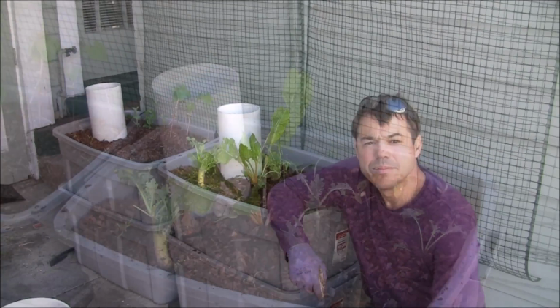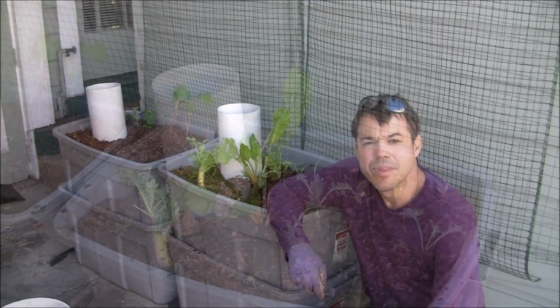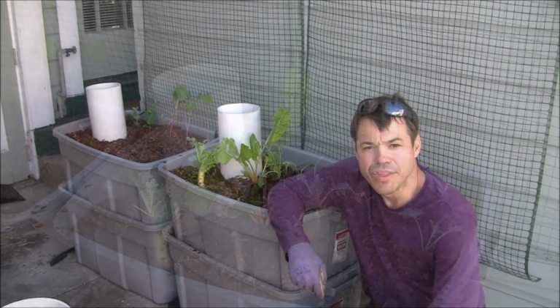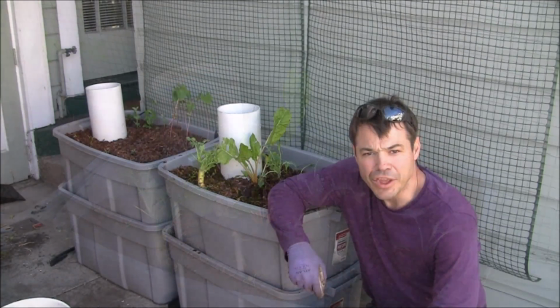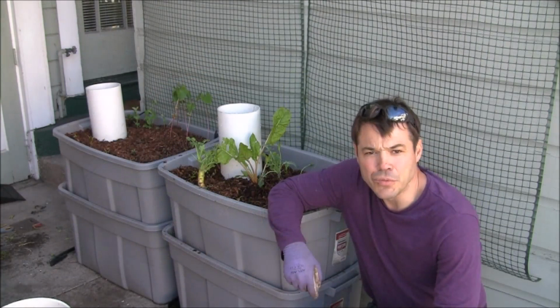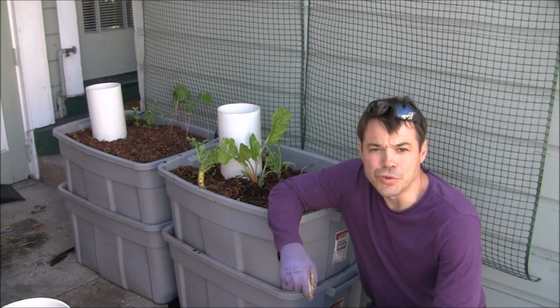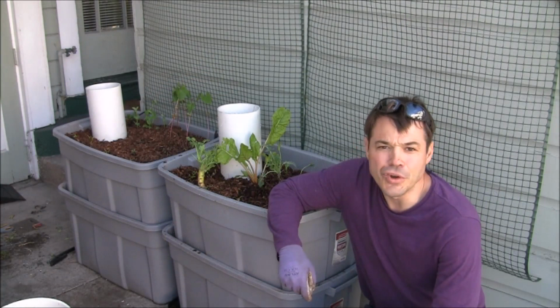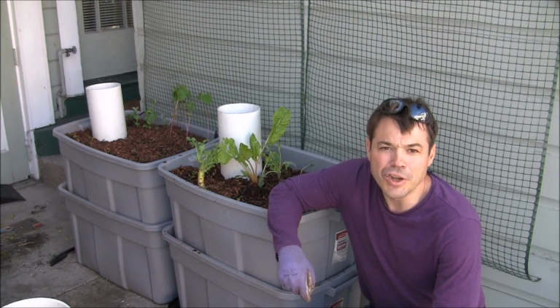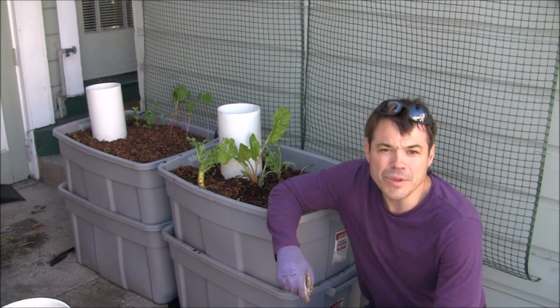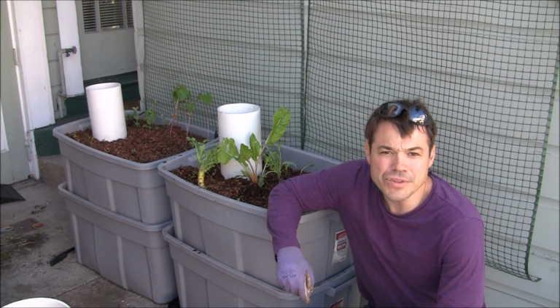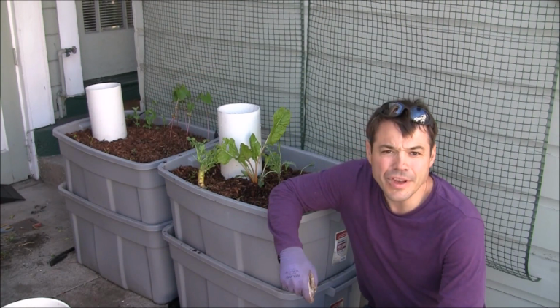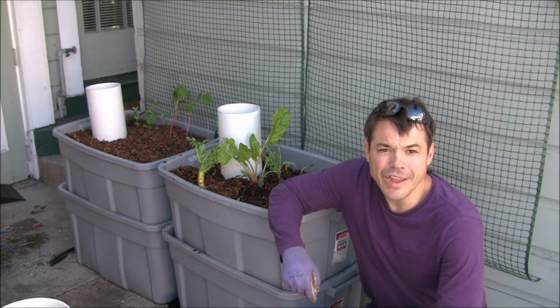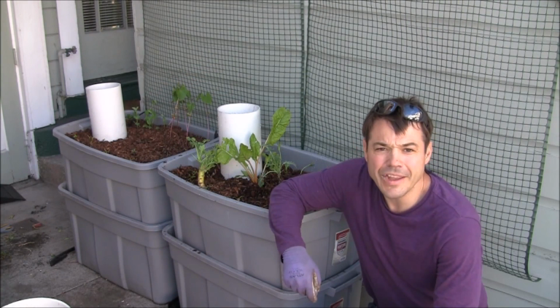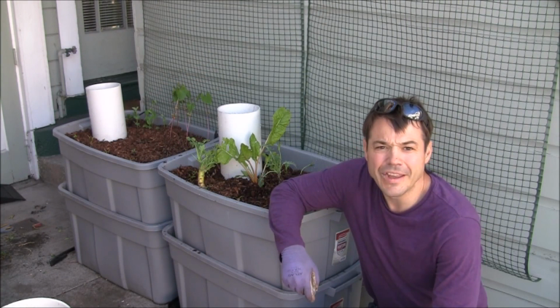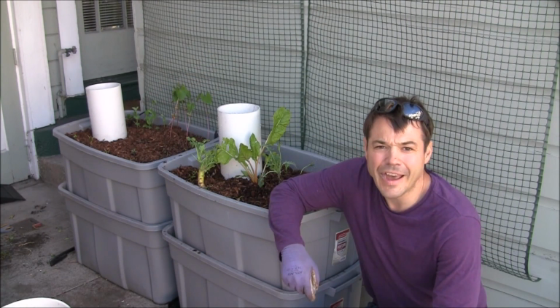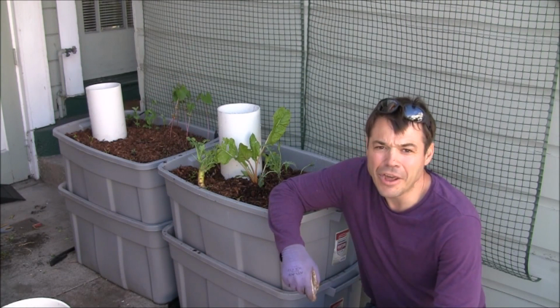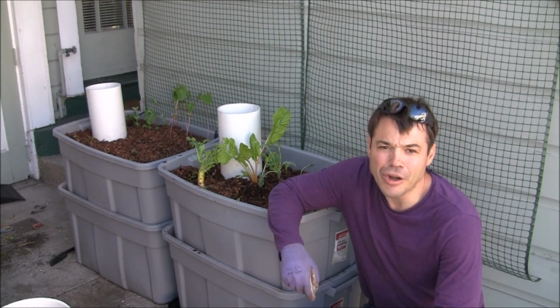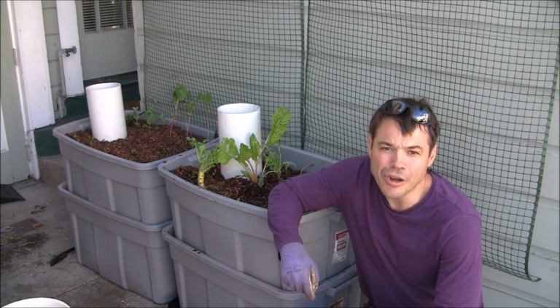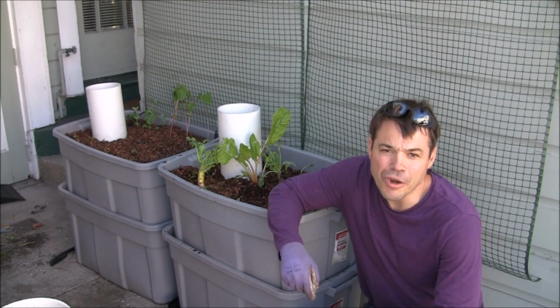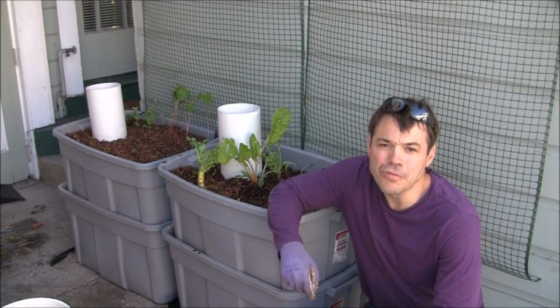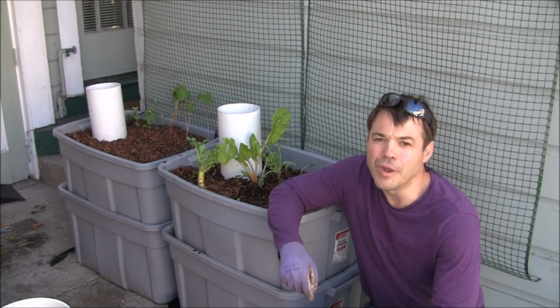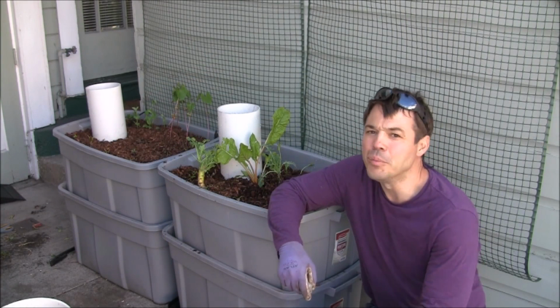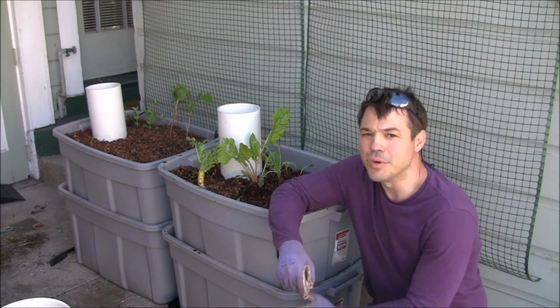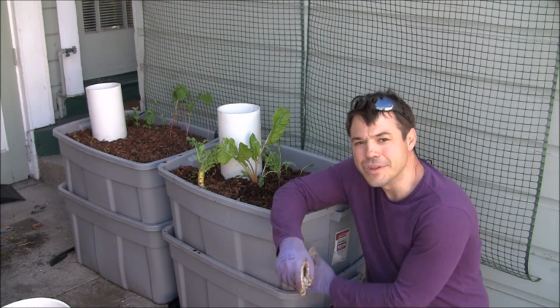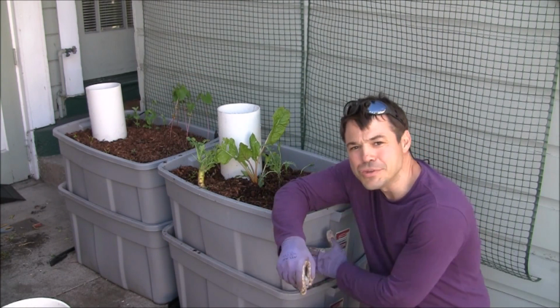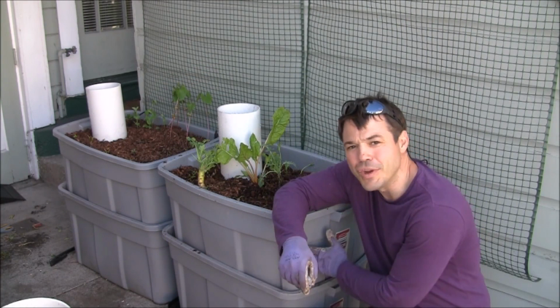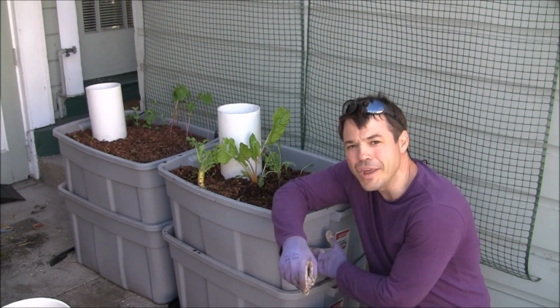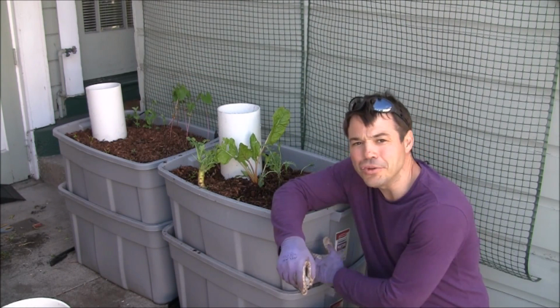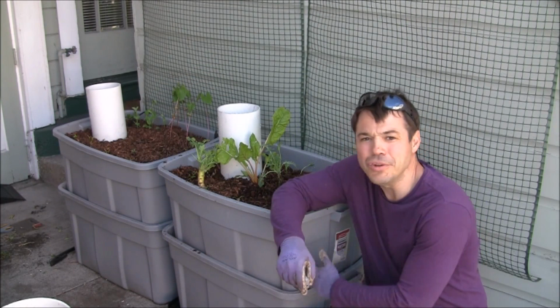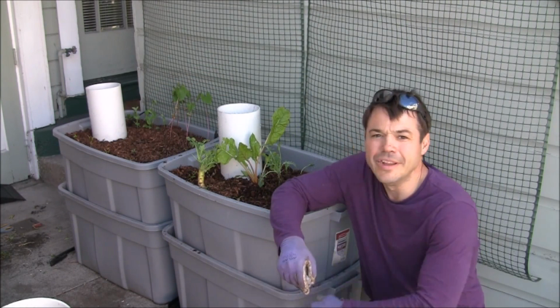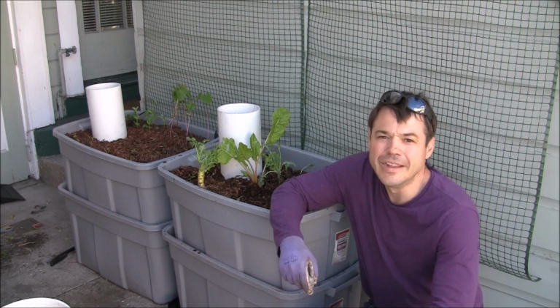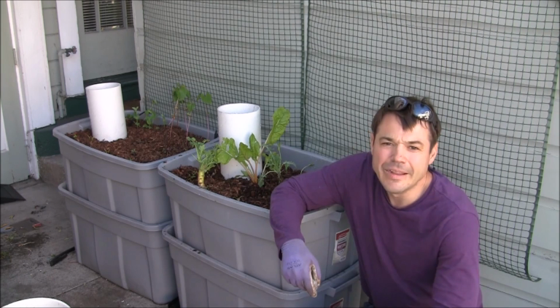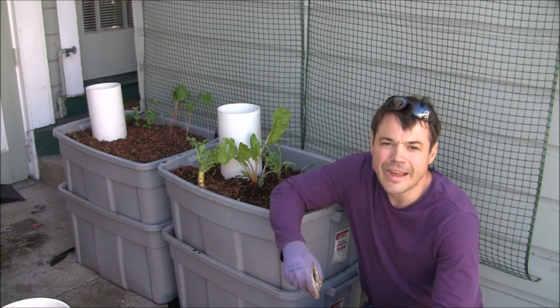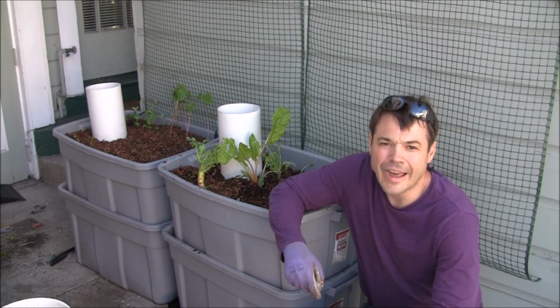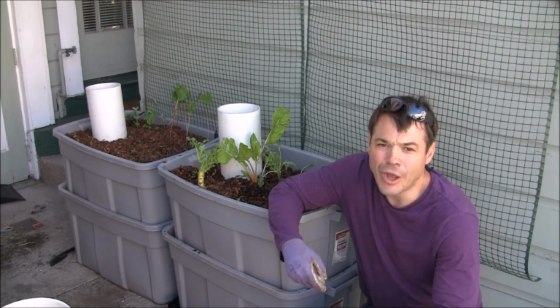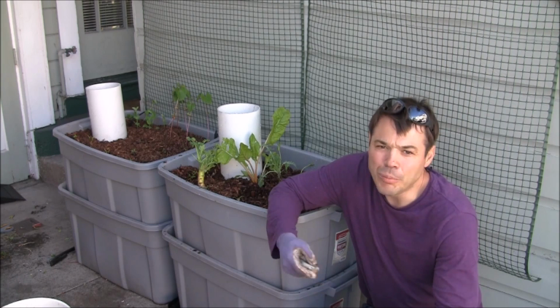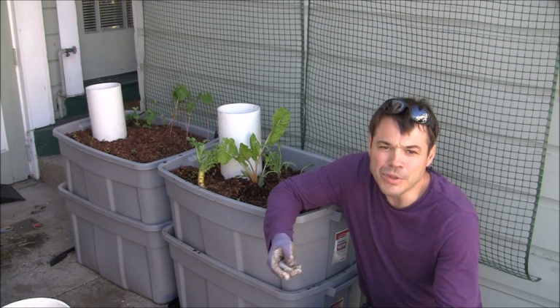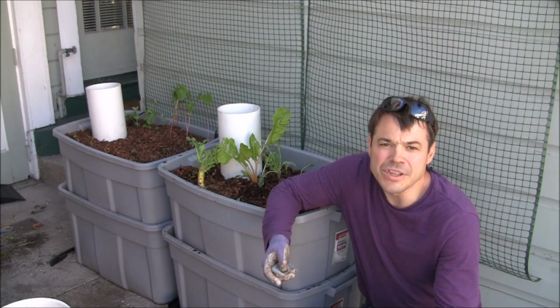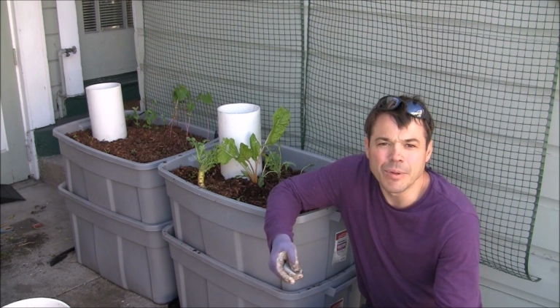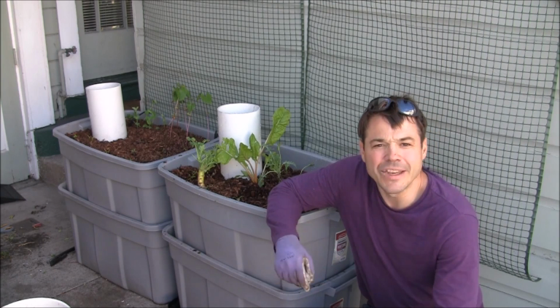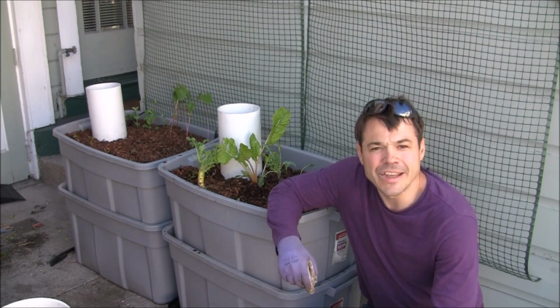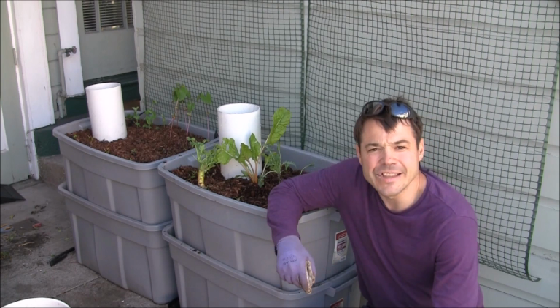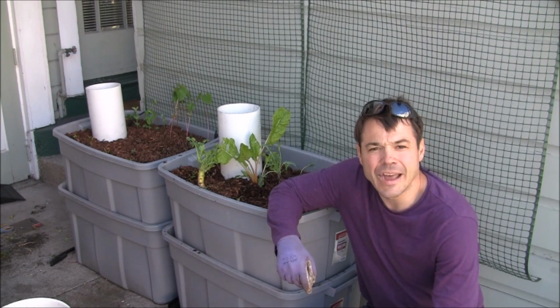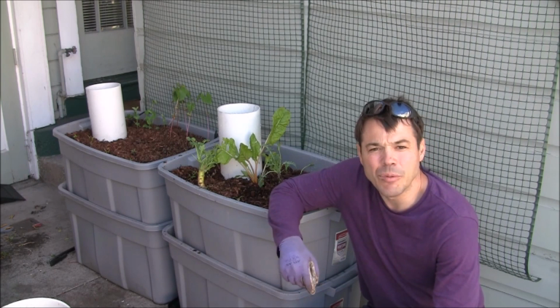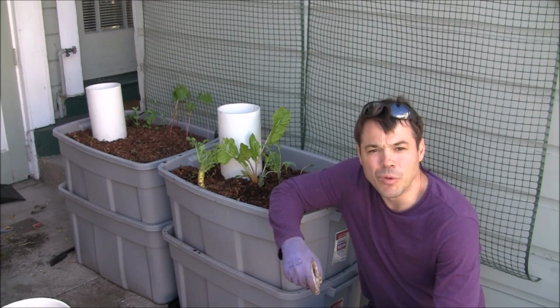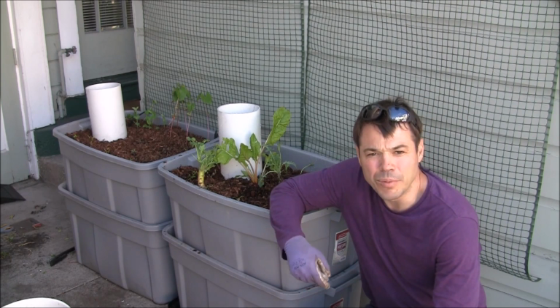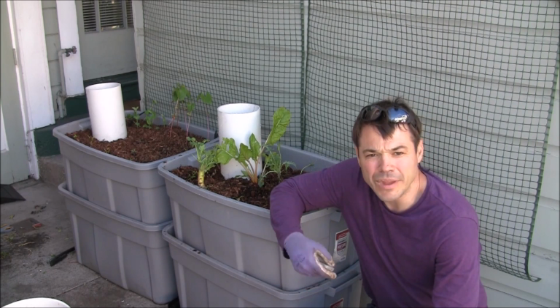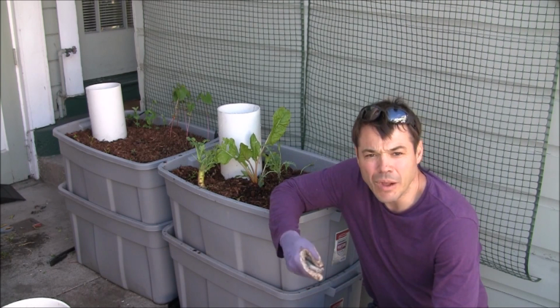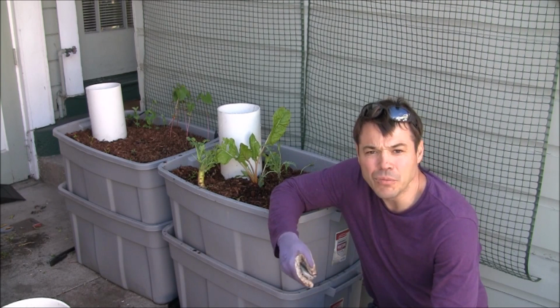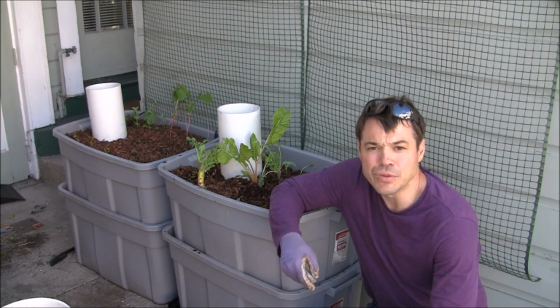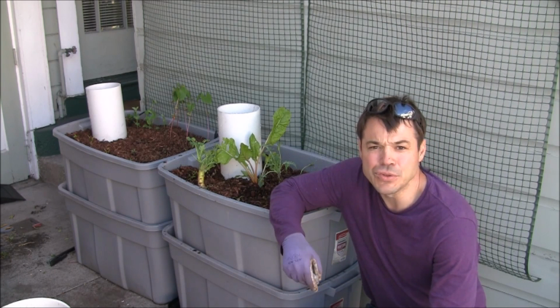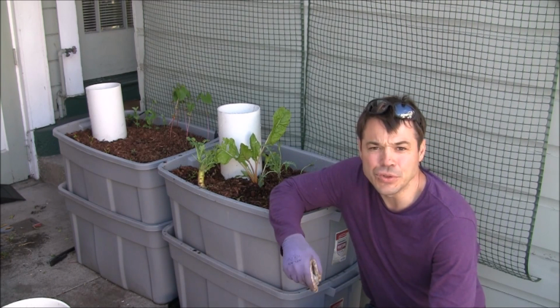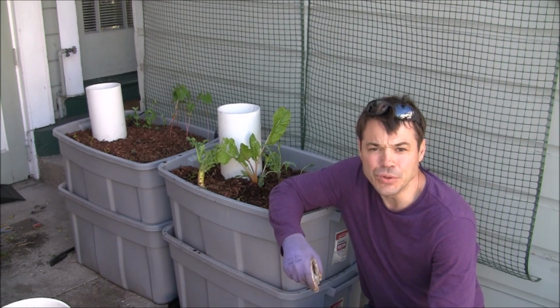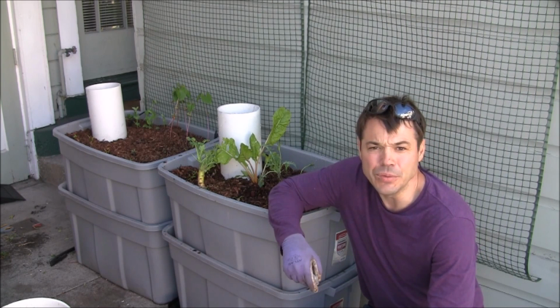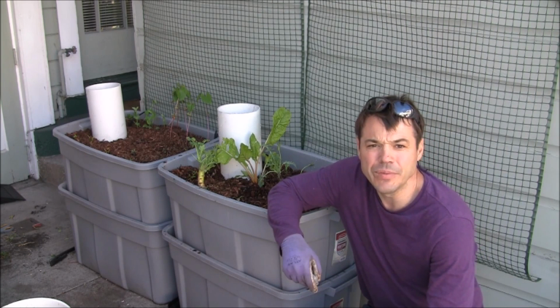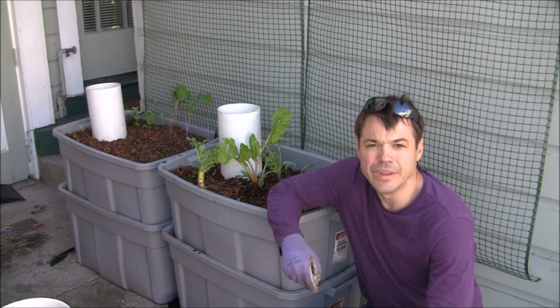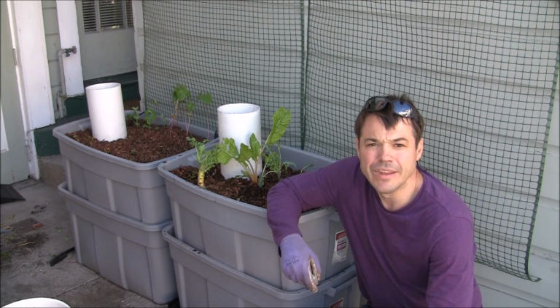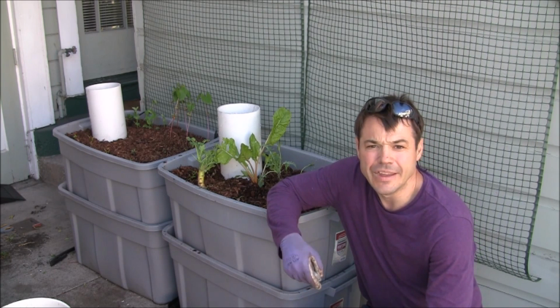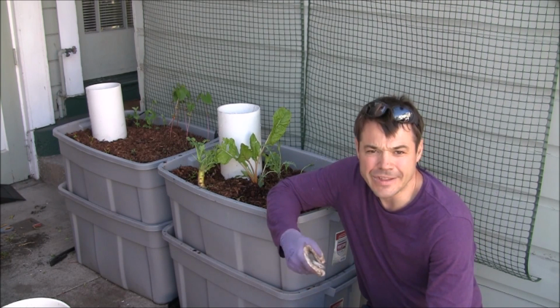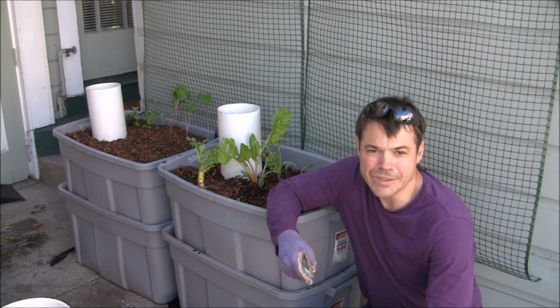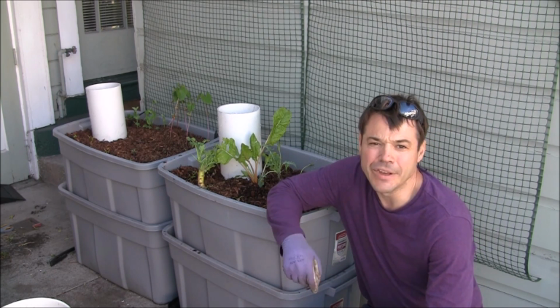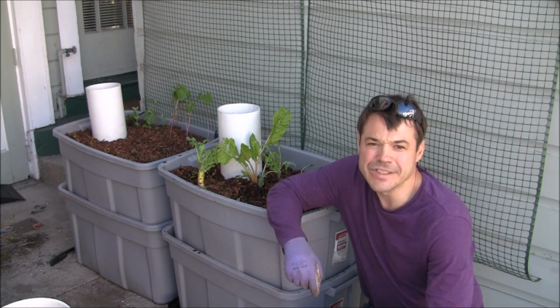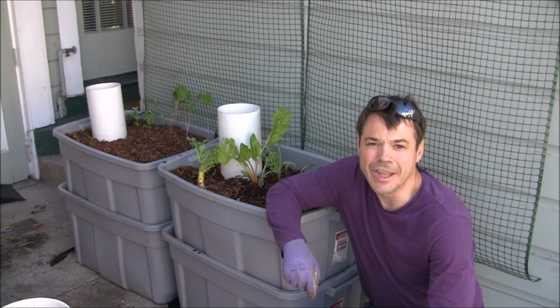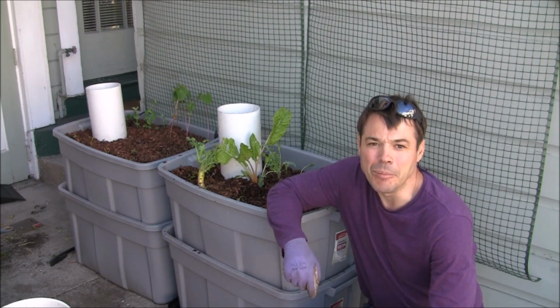Thank you for joining me today. I had a lot of fun putting this together. I hope there are some ideas that will be helpful to you. Until next time.